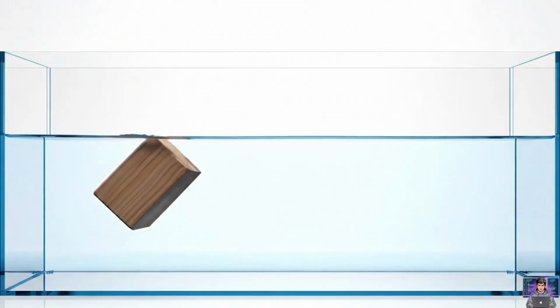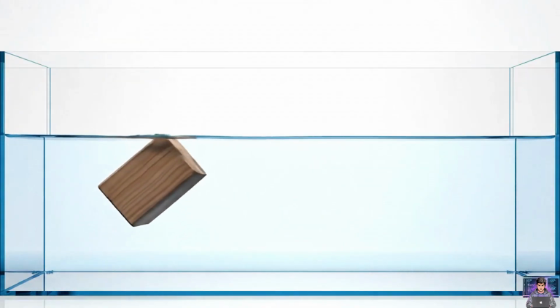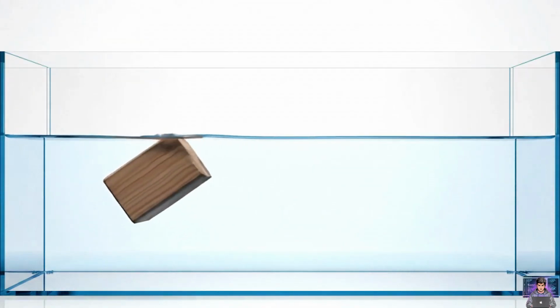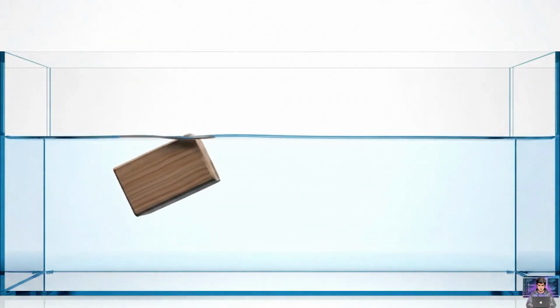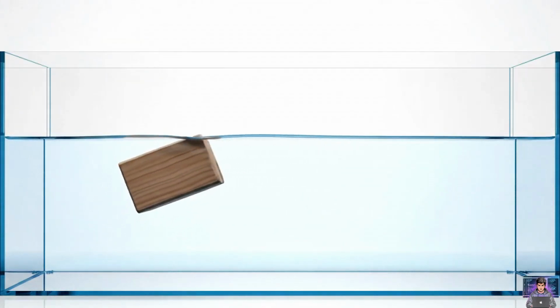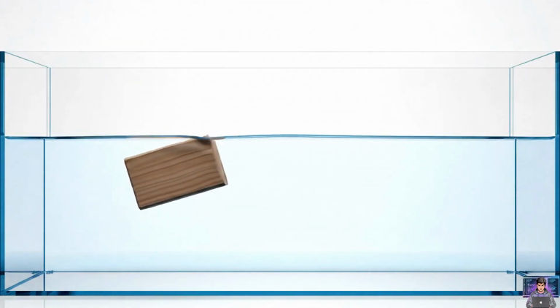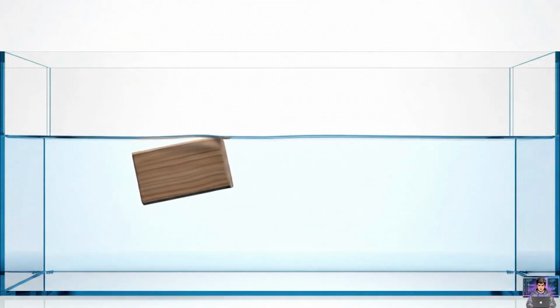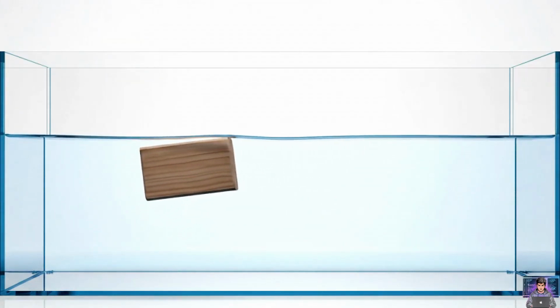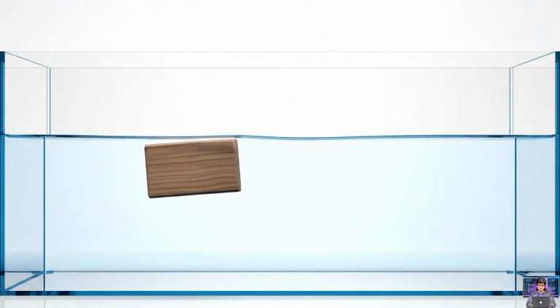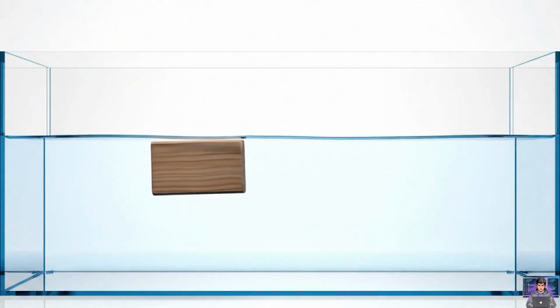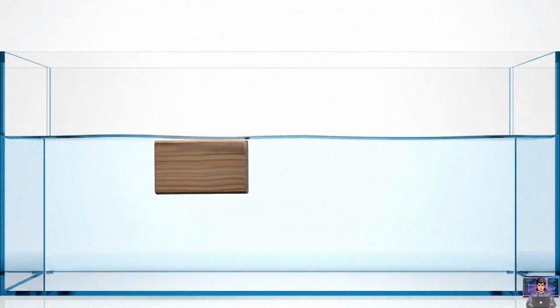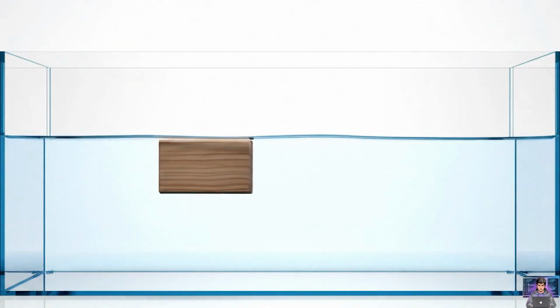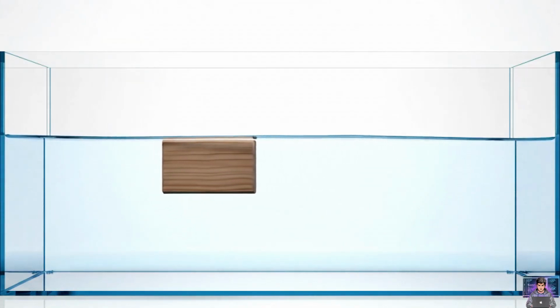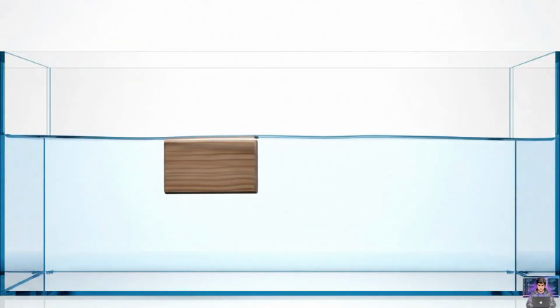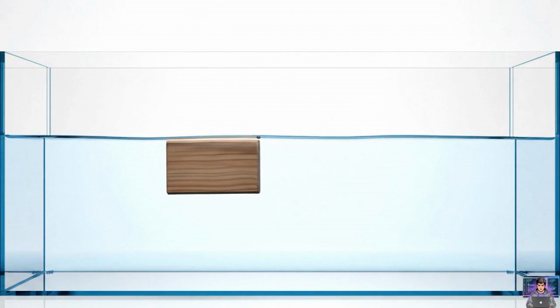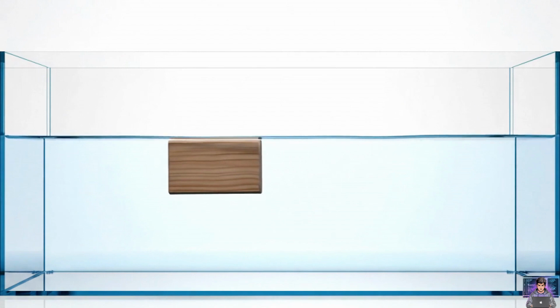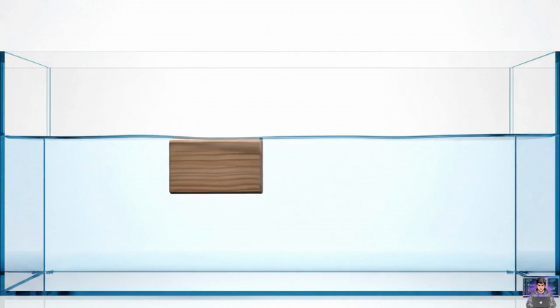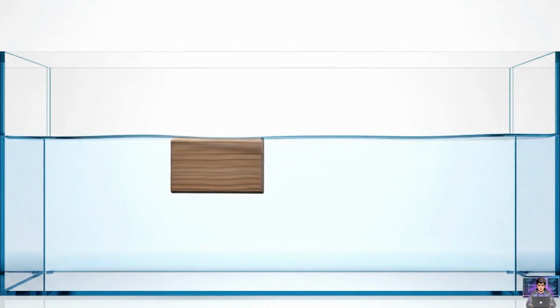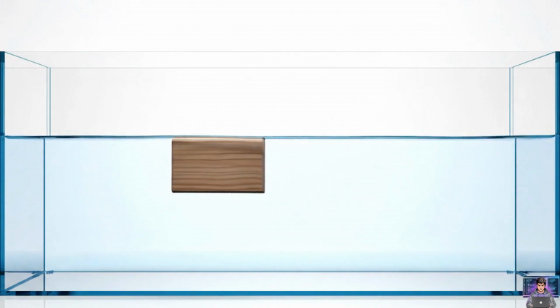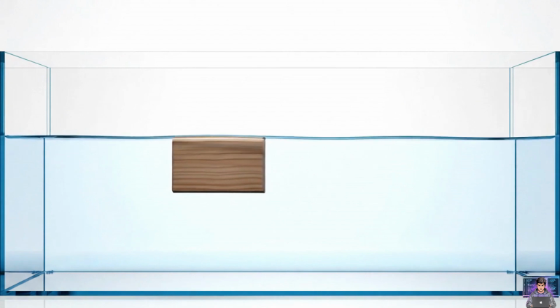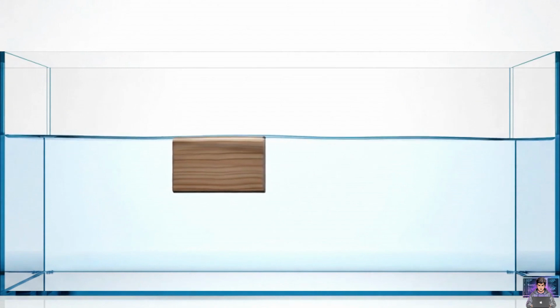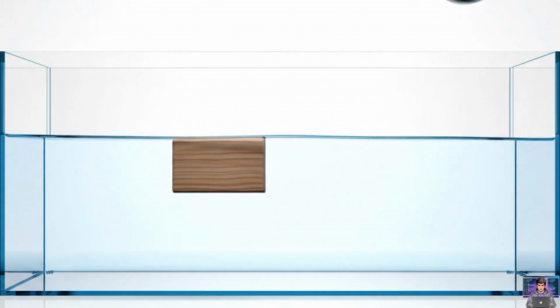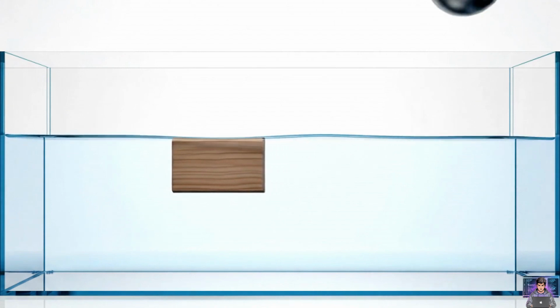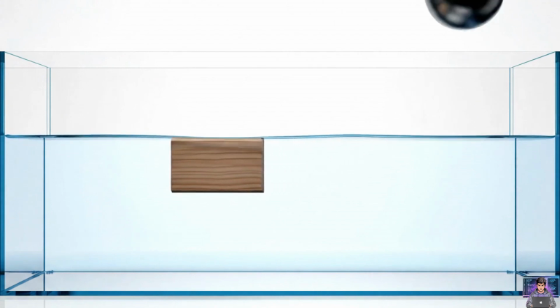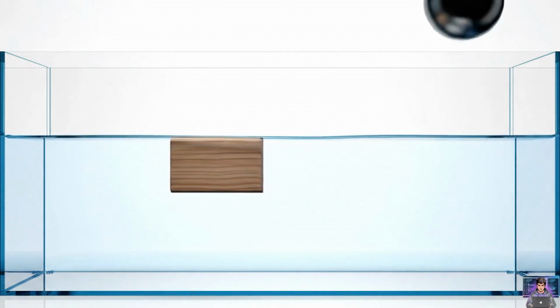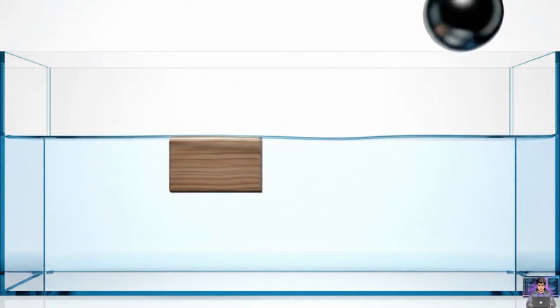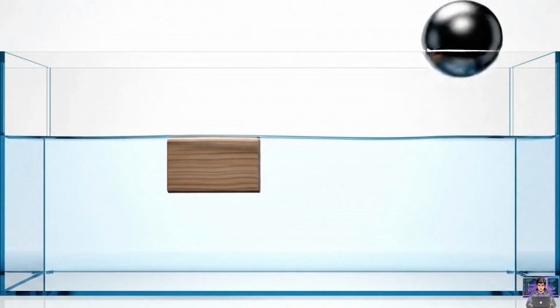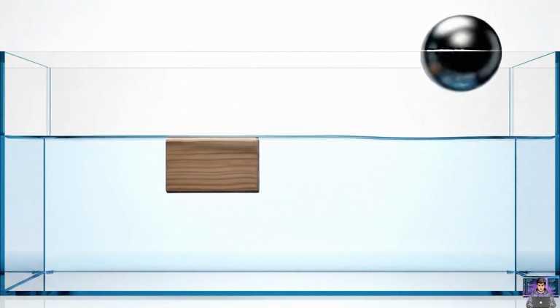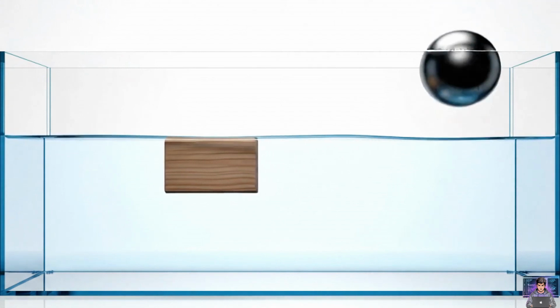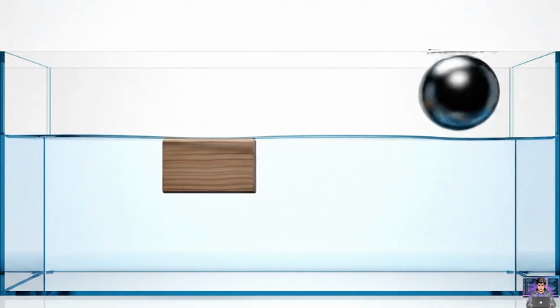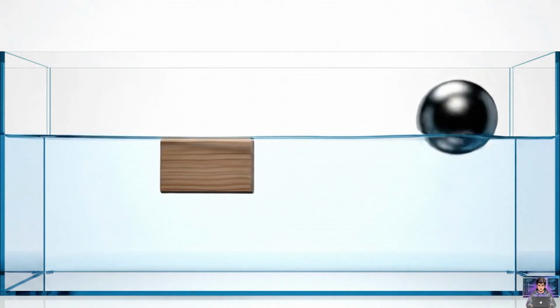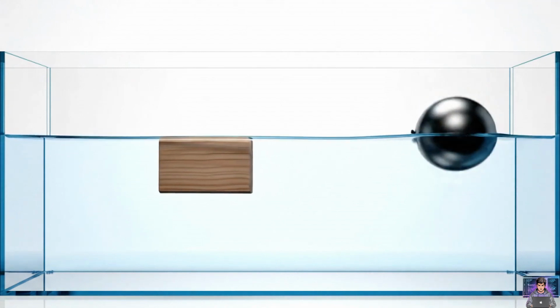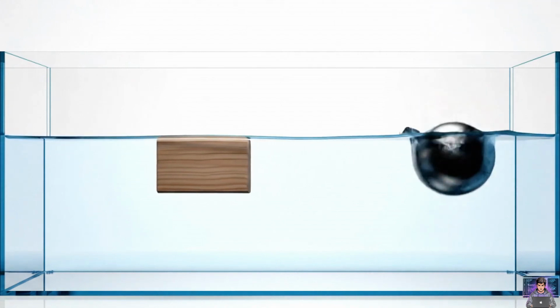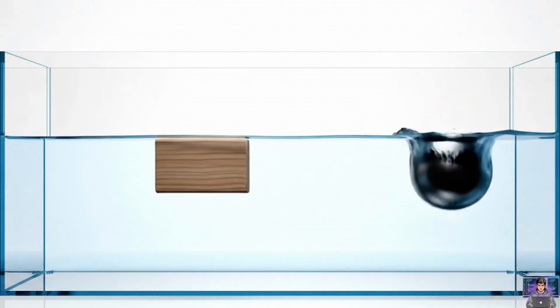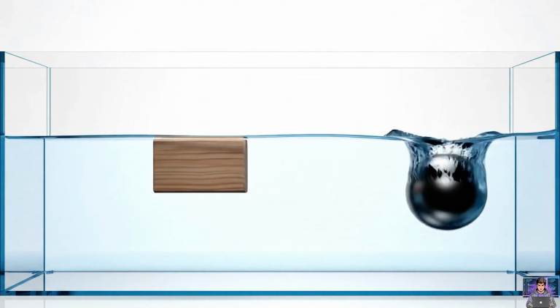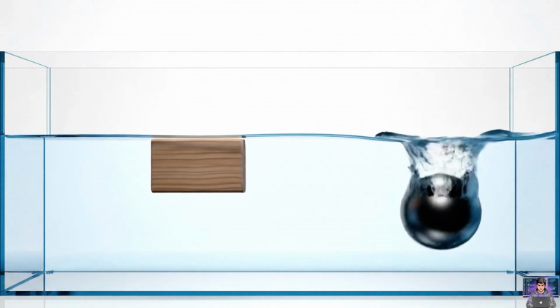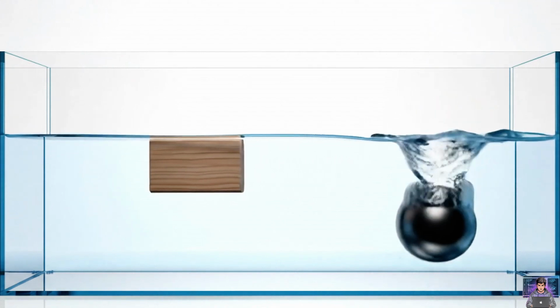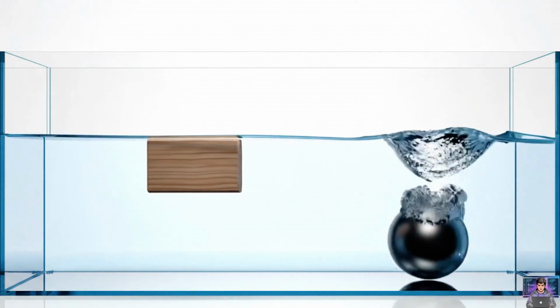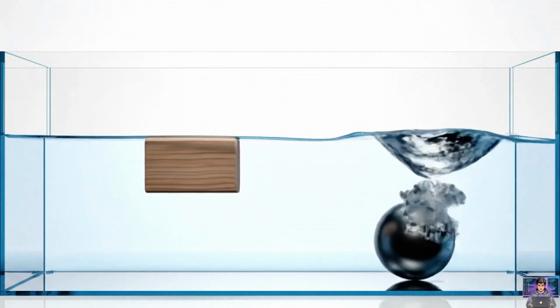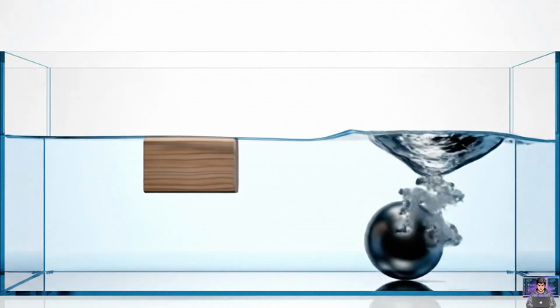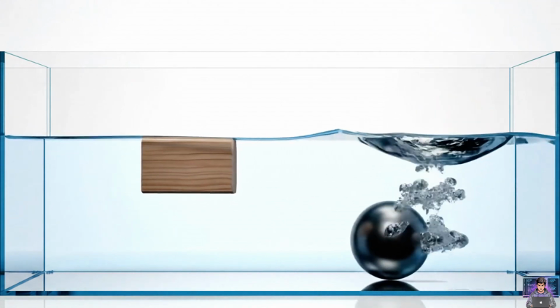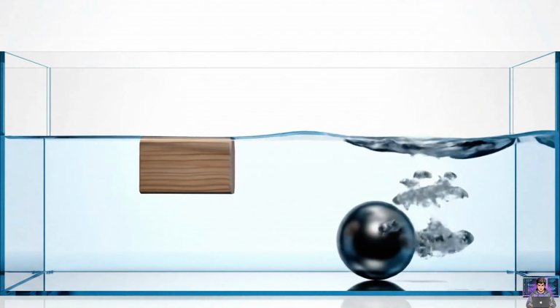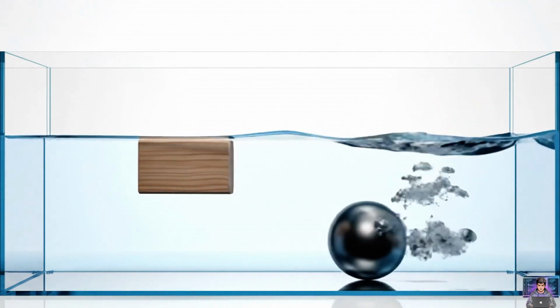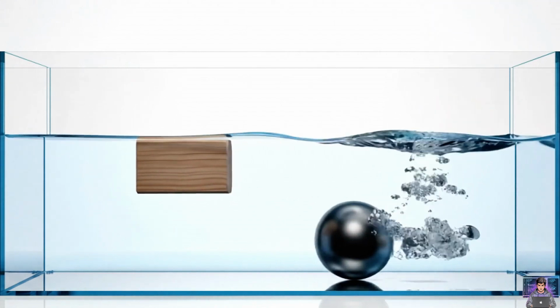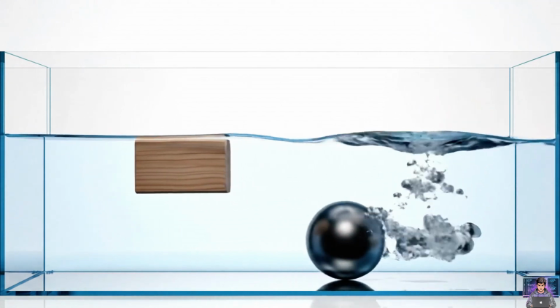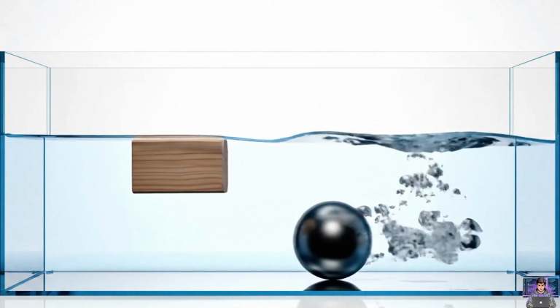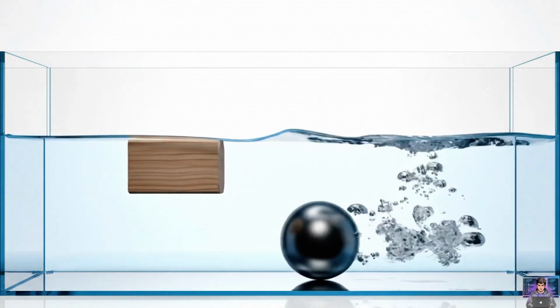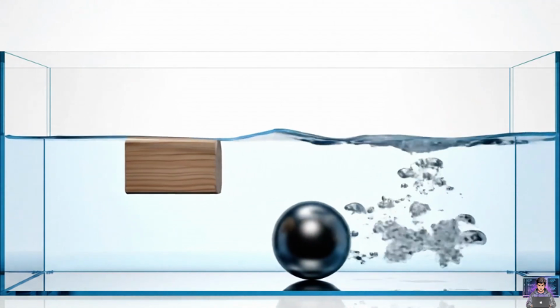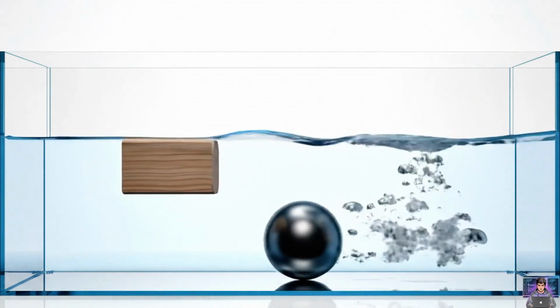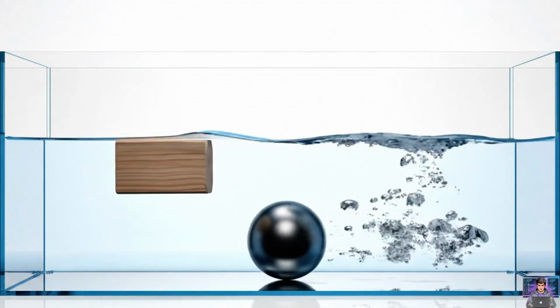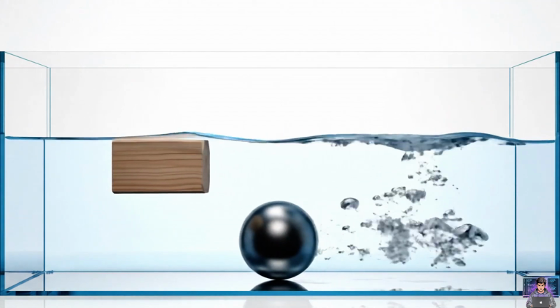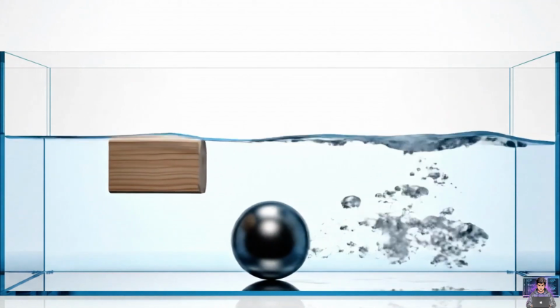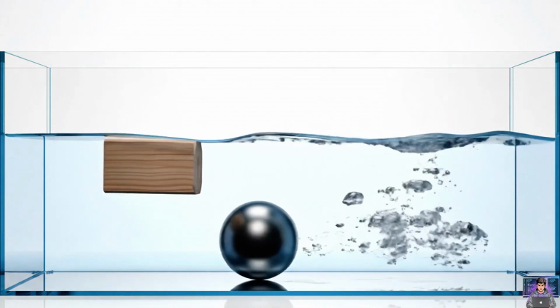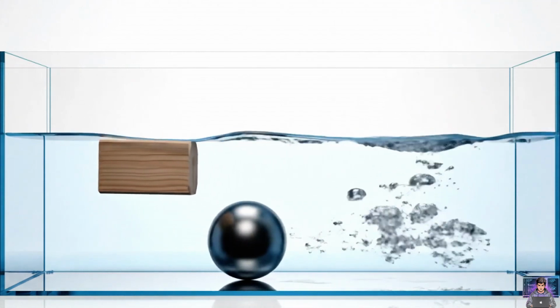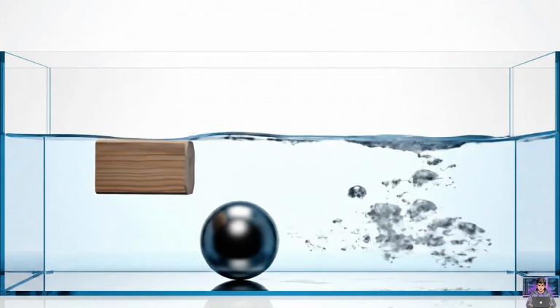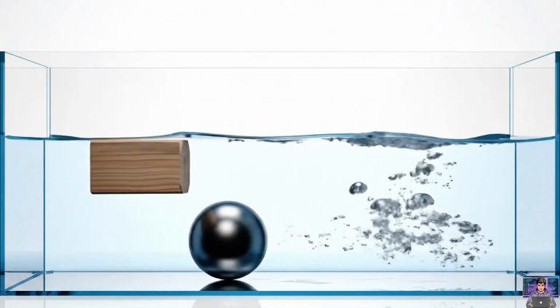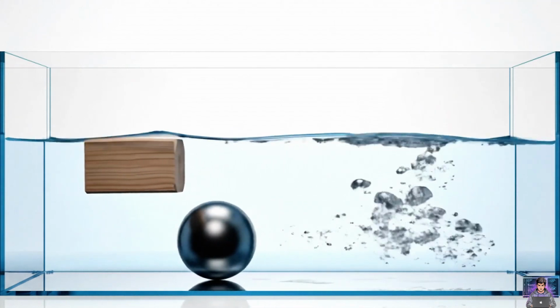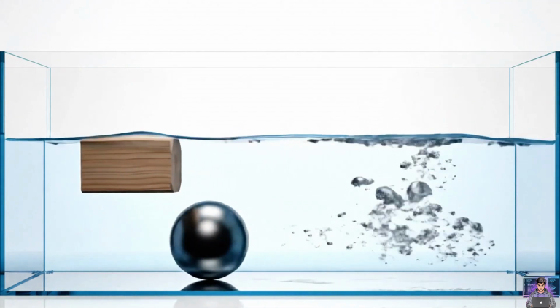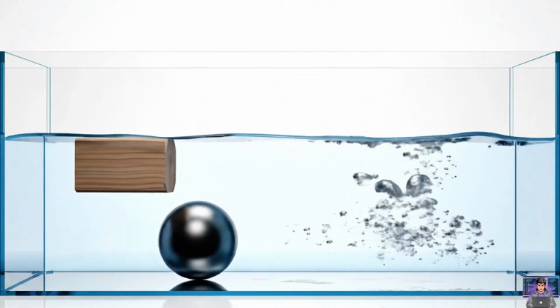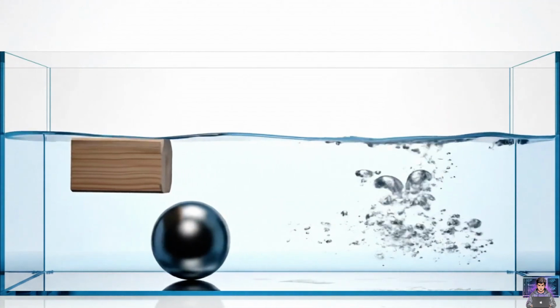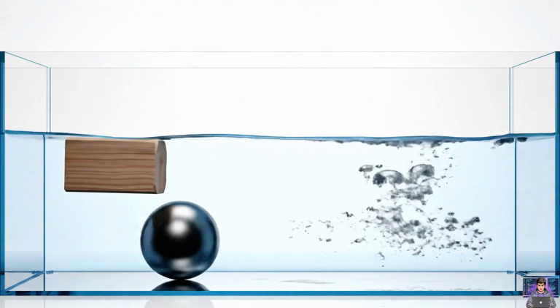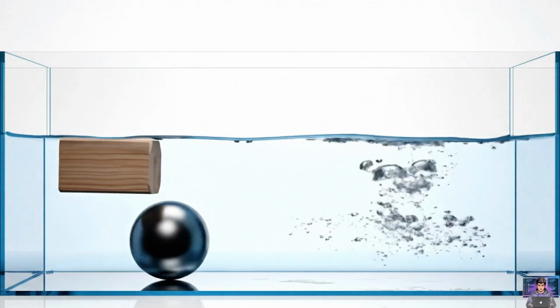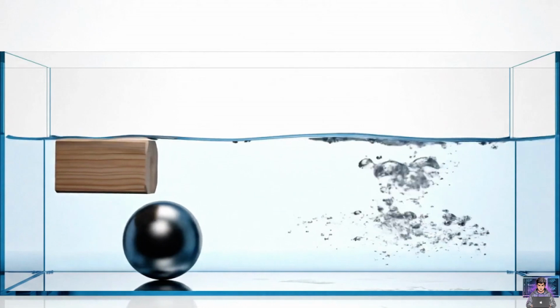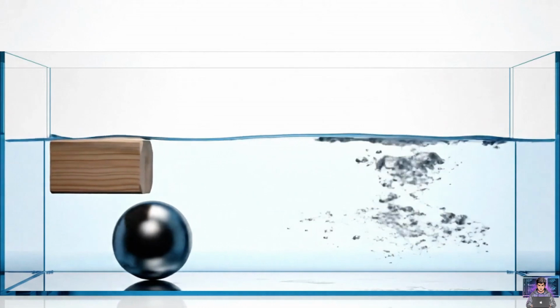It's all about buoyancy. Objects float if they're lighter than the water displaced. Heavier objects sink.